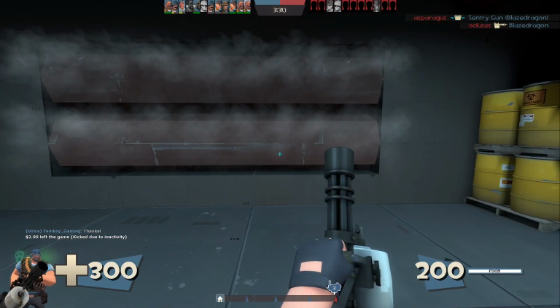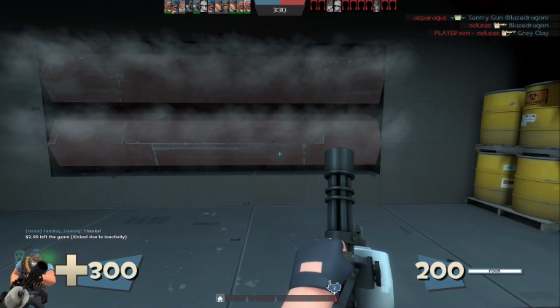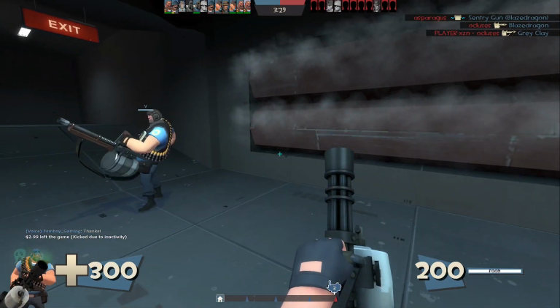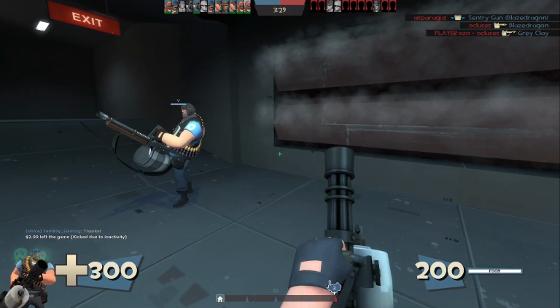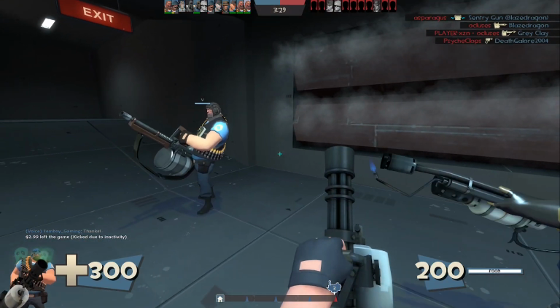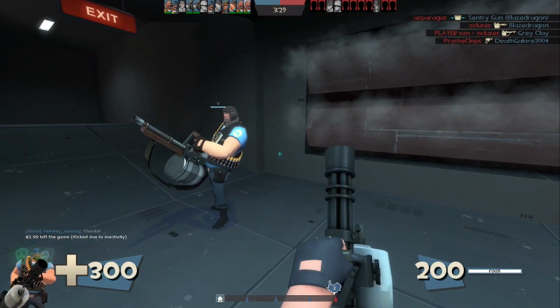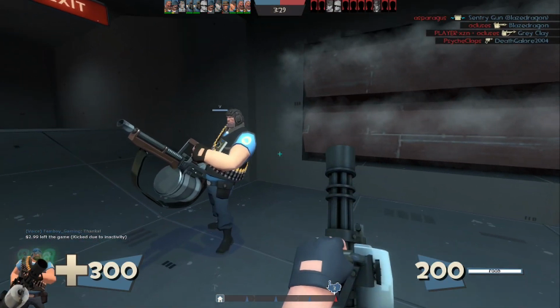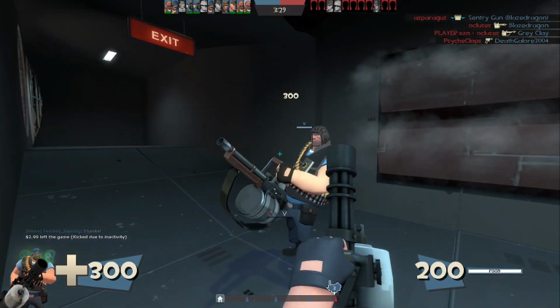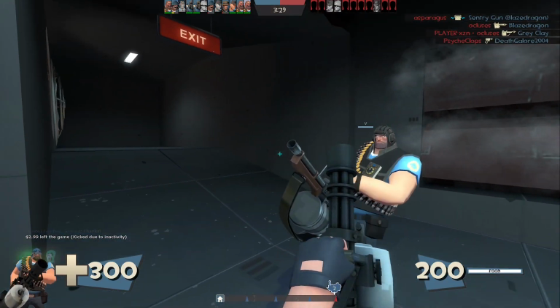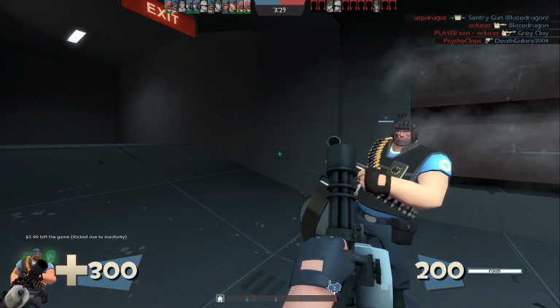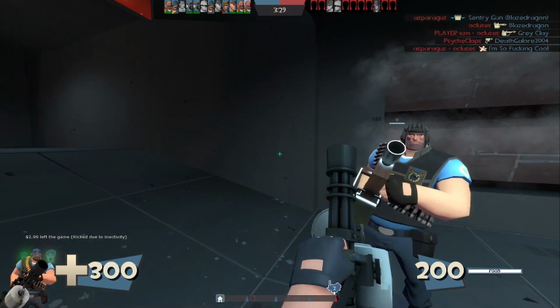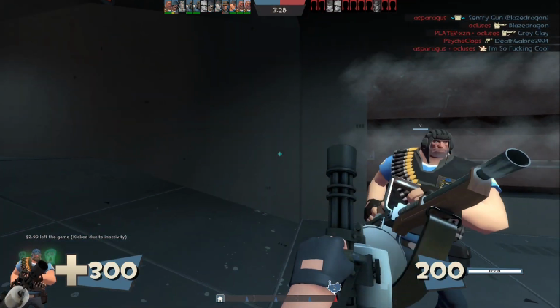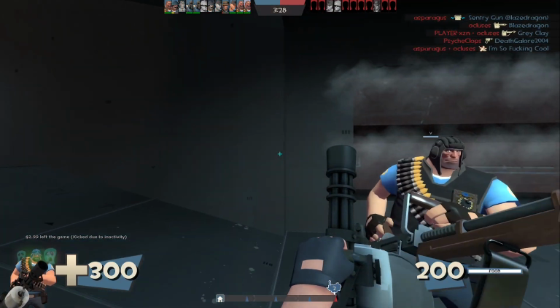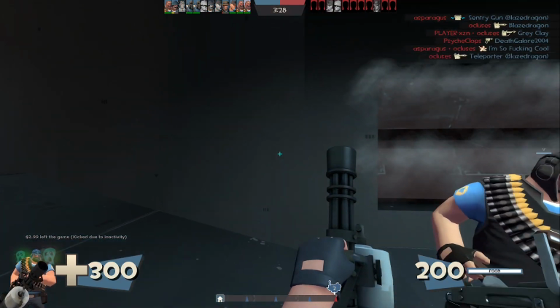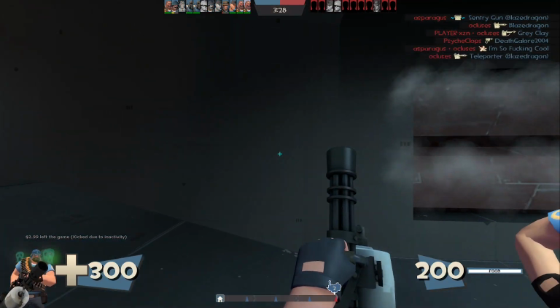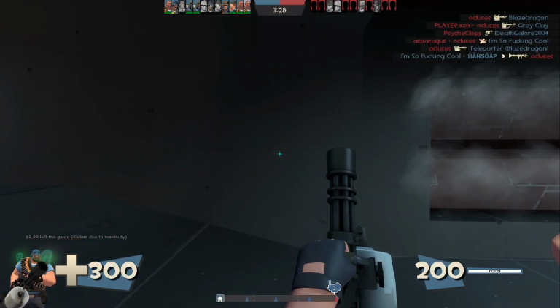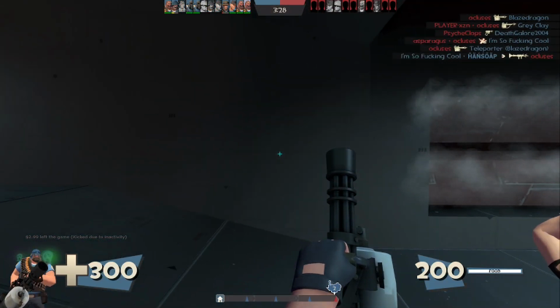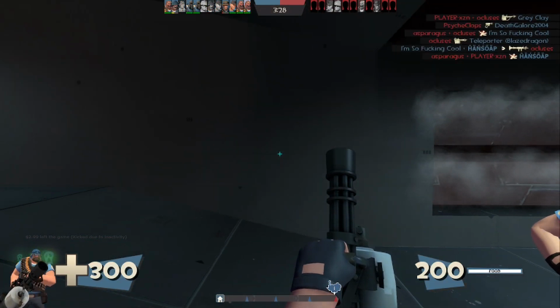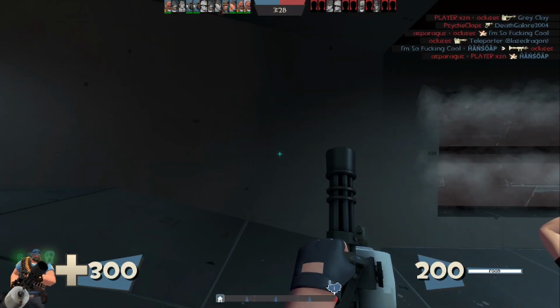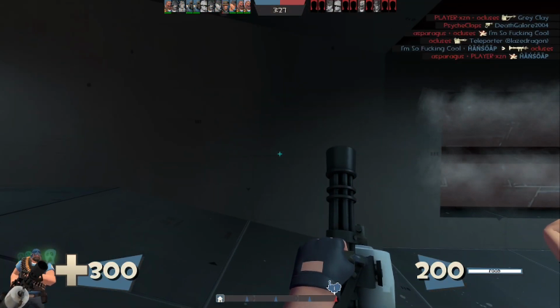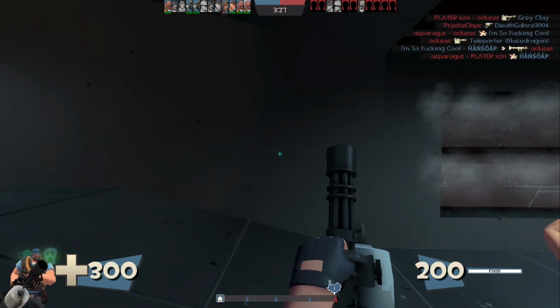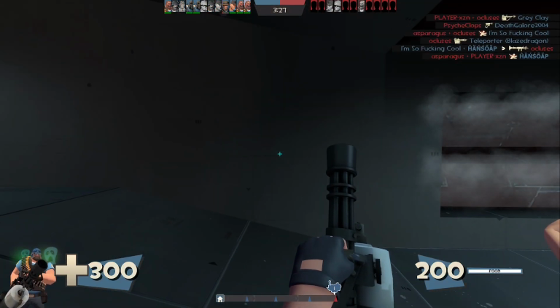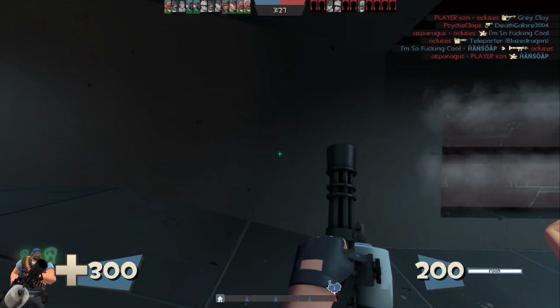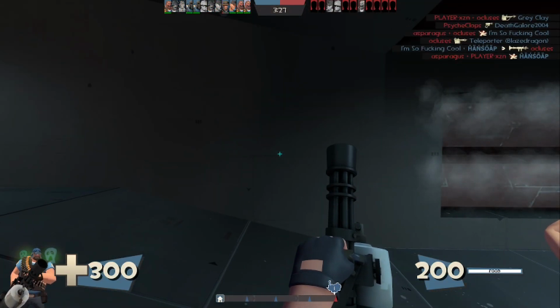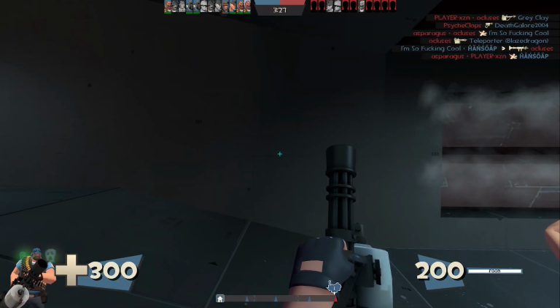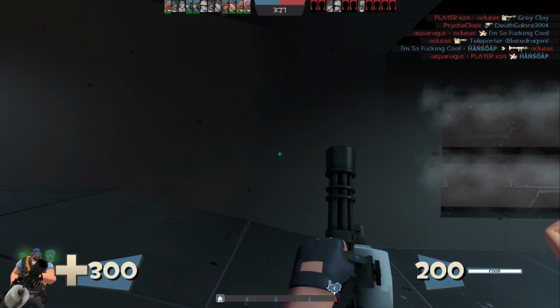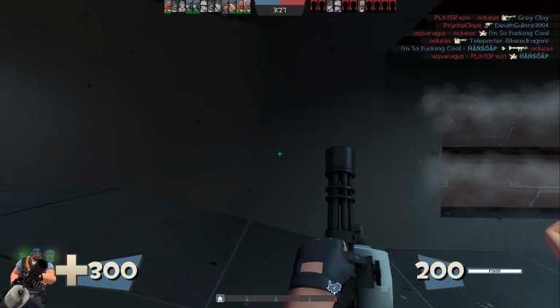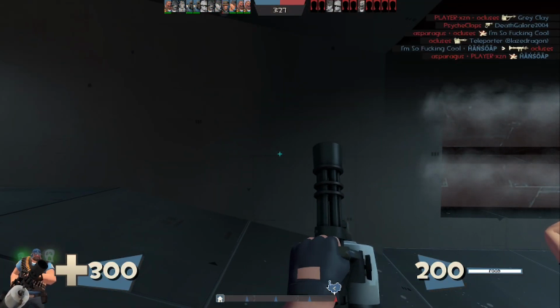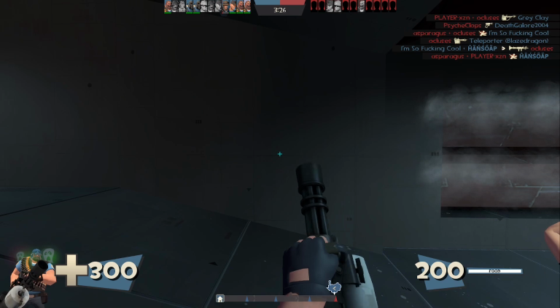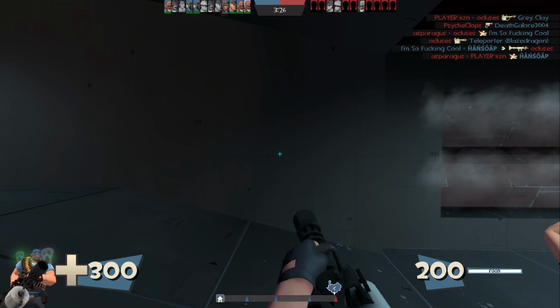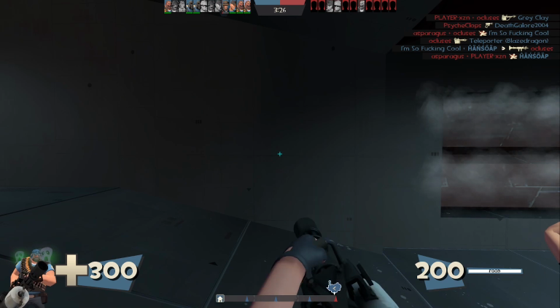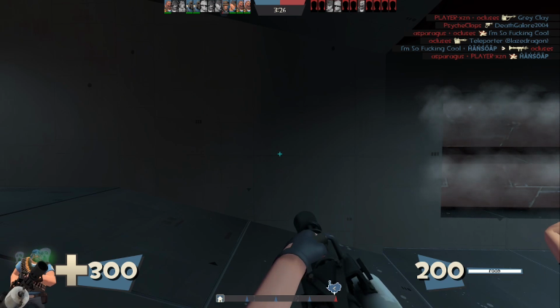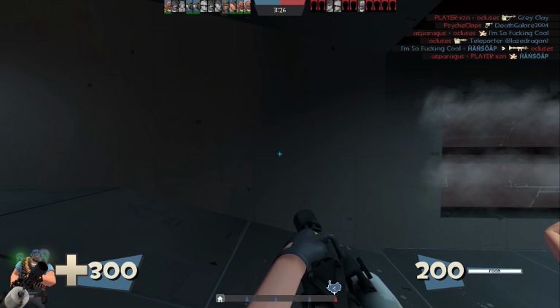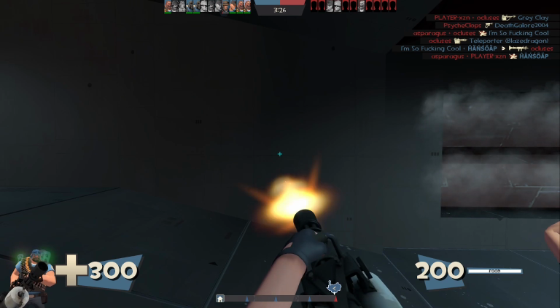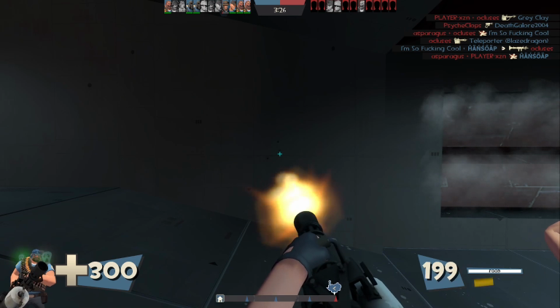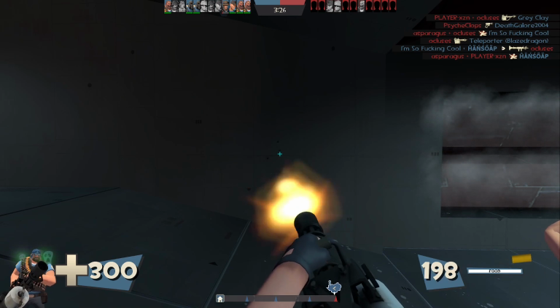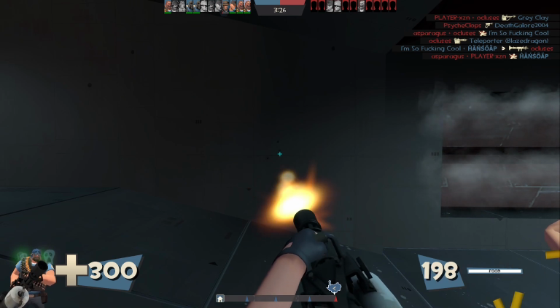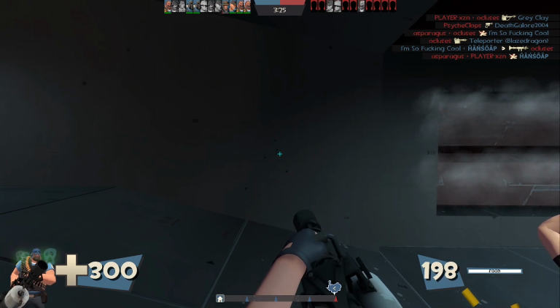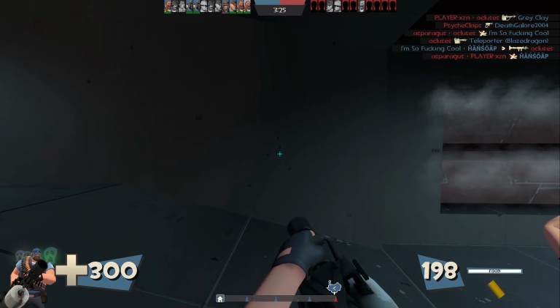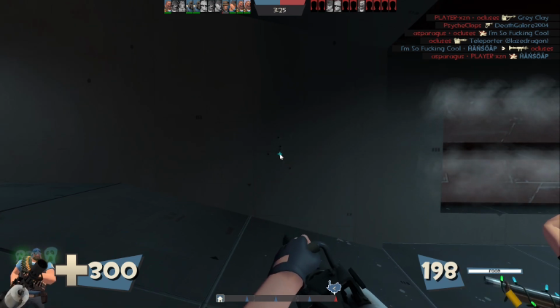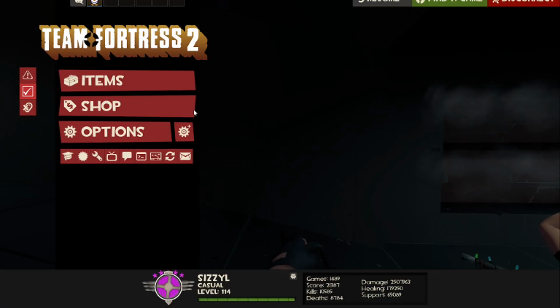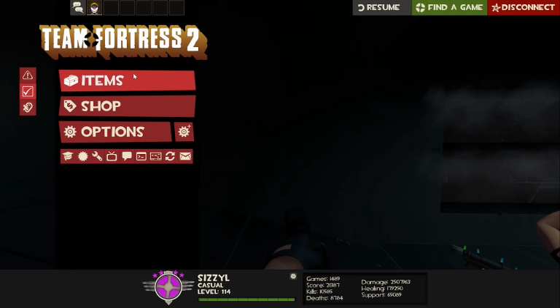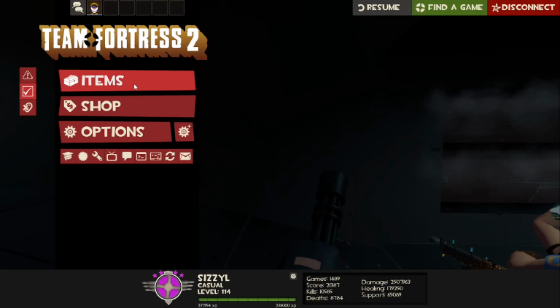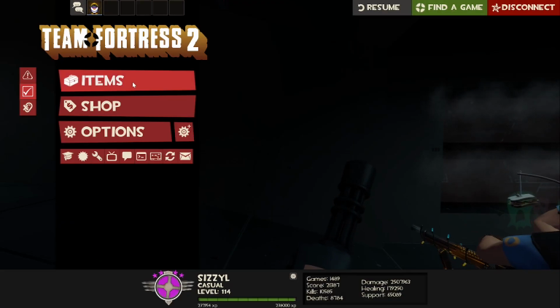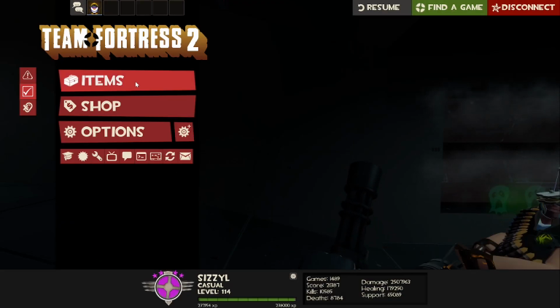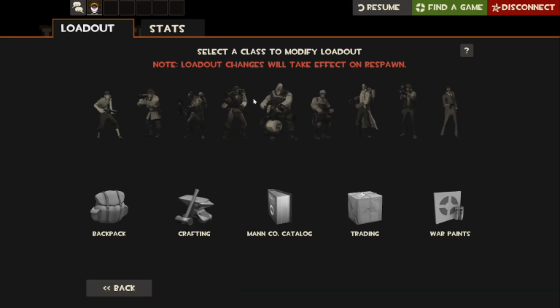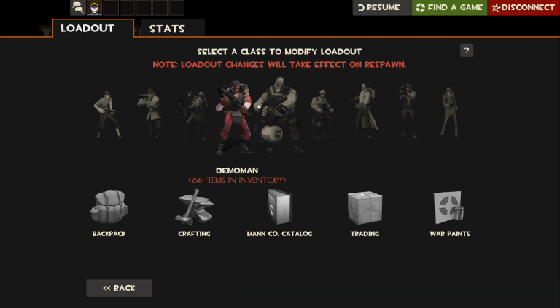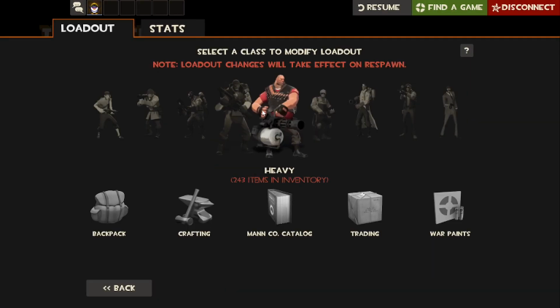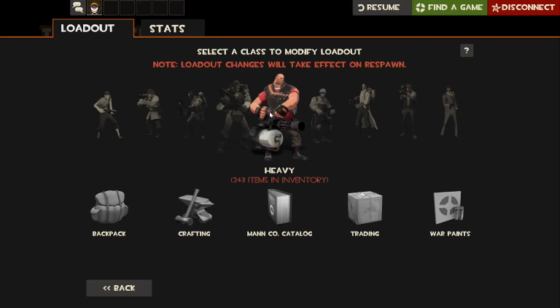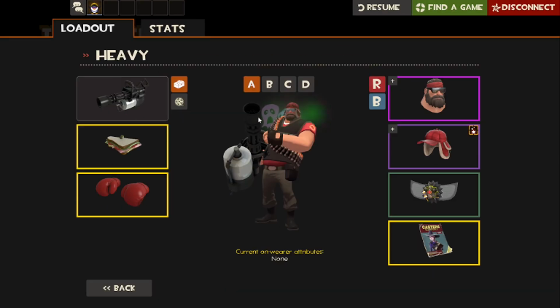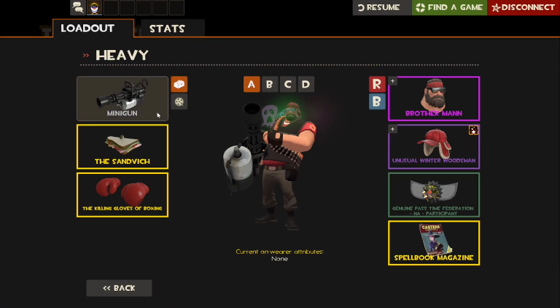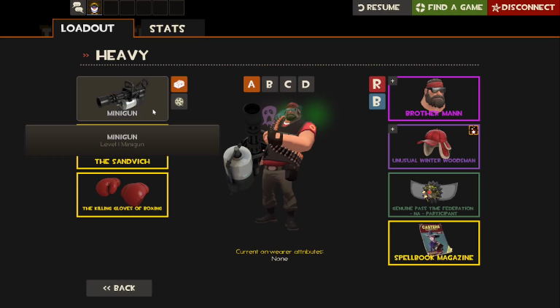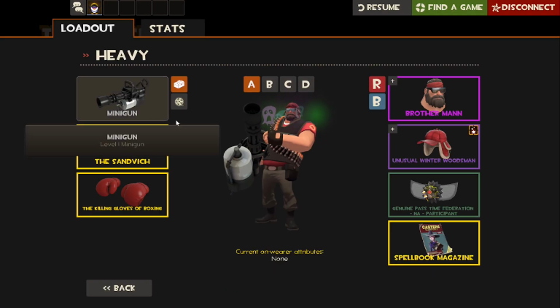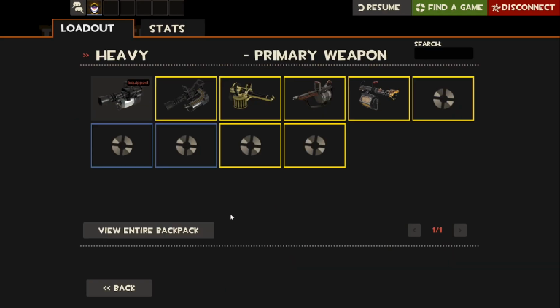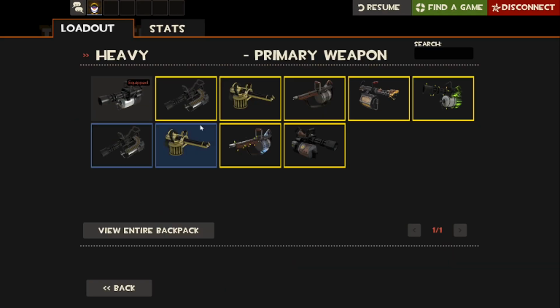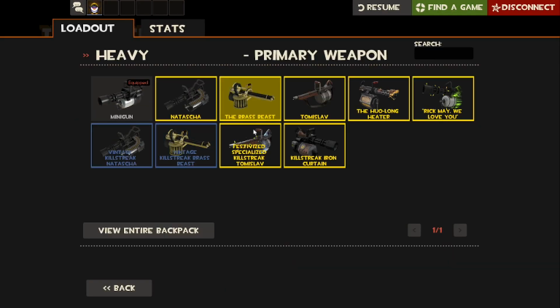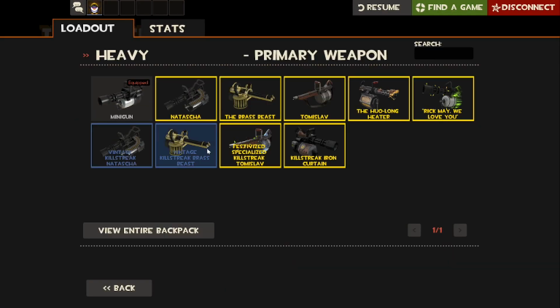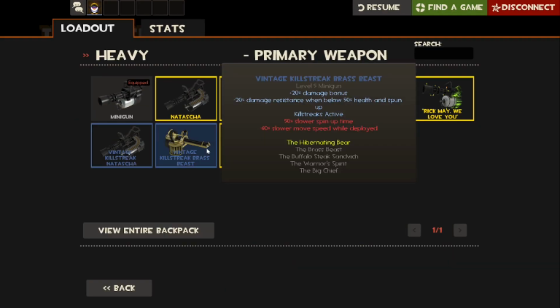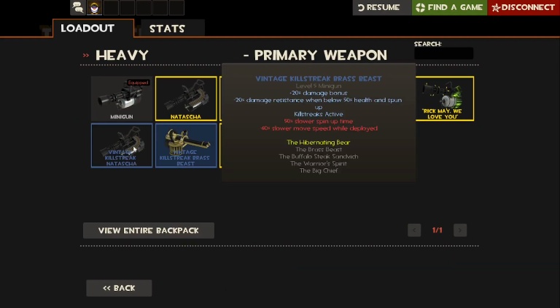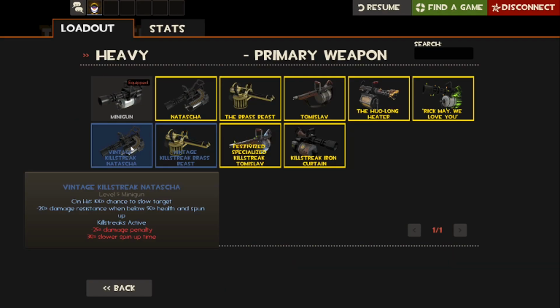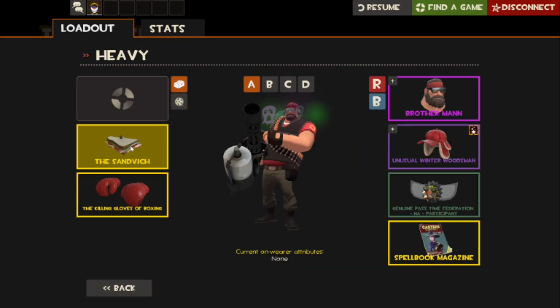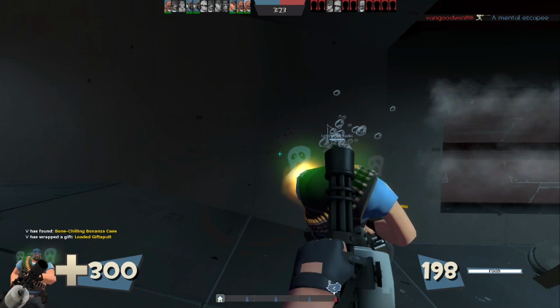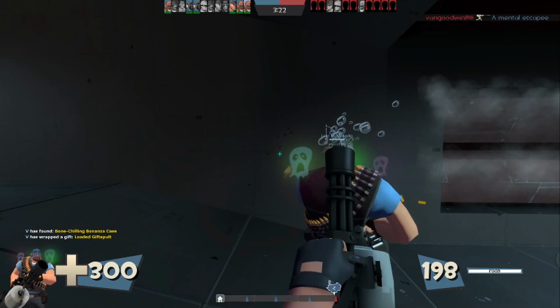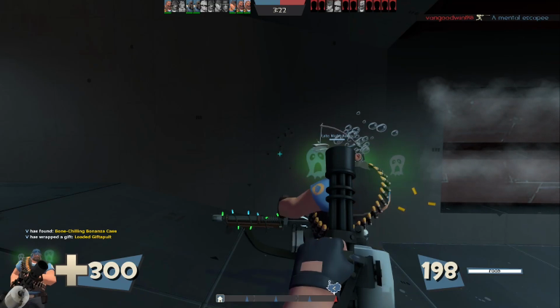So on stock minigun — three, two, one — you click and you start shooting right away.